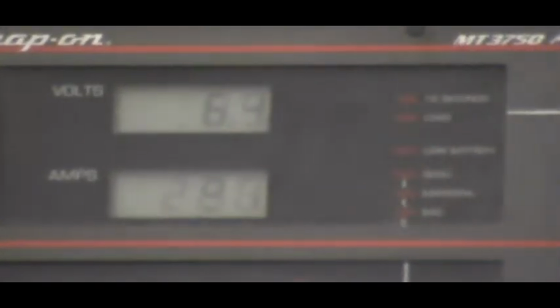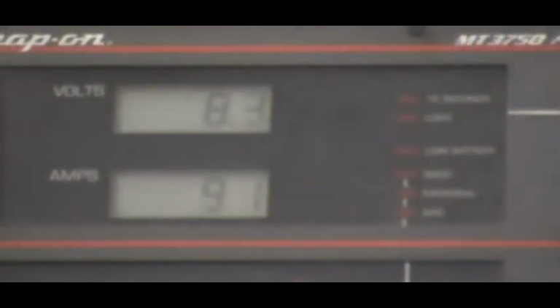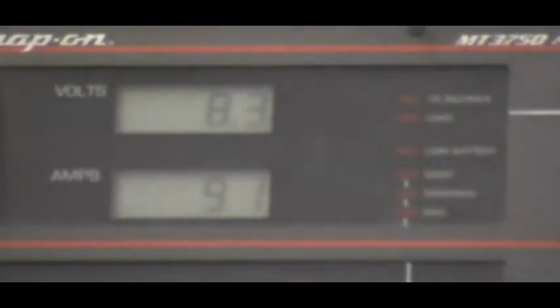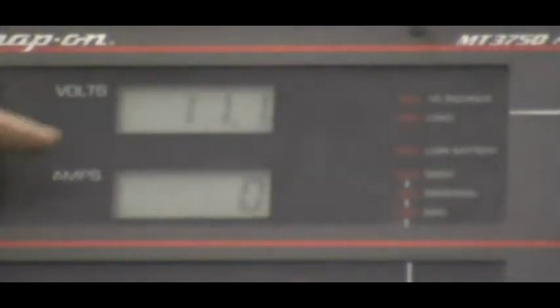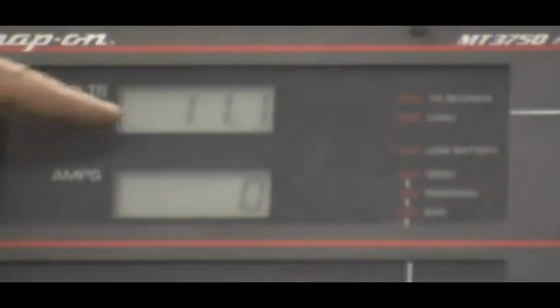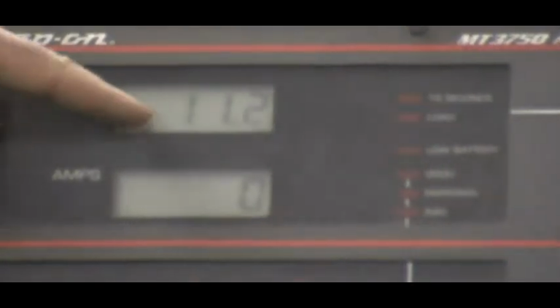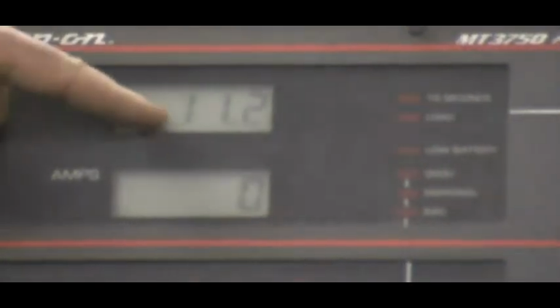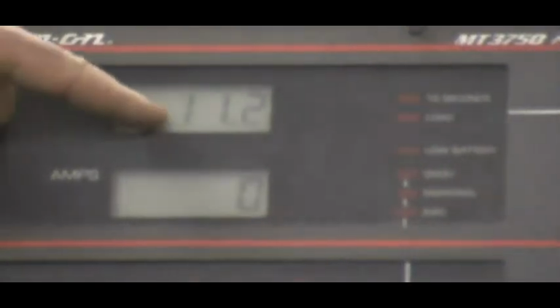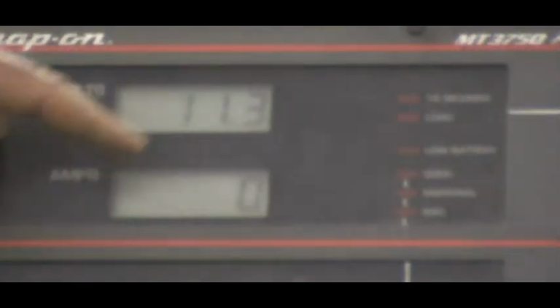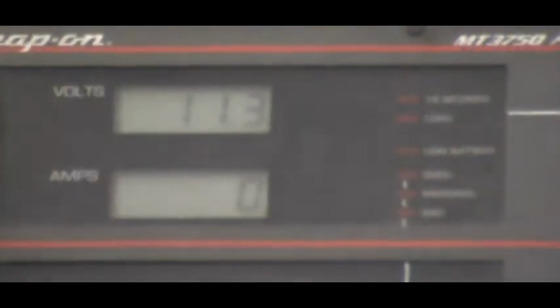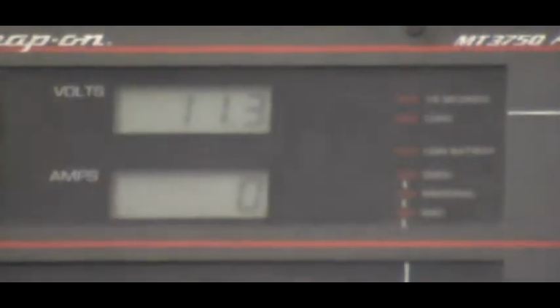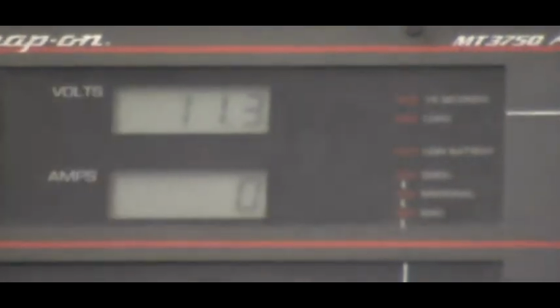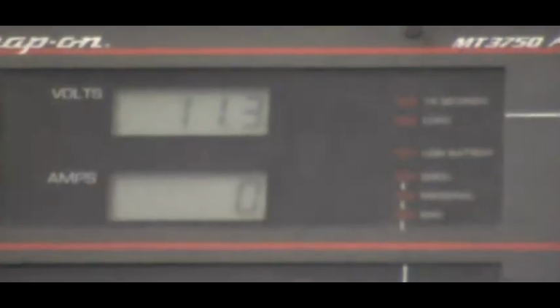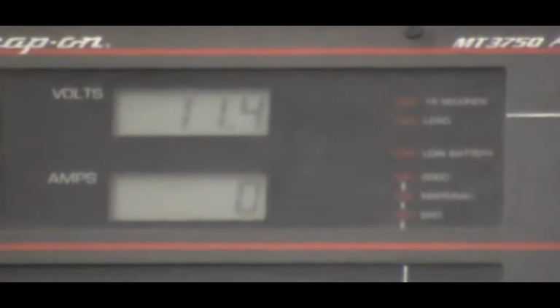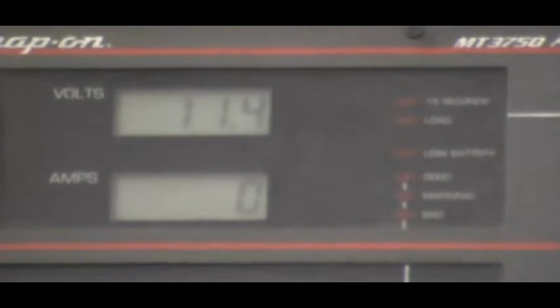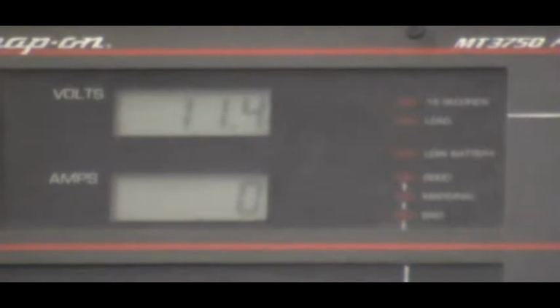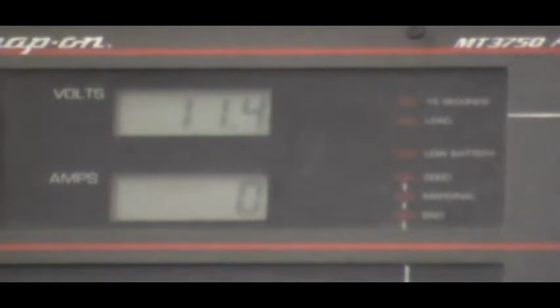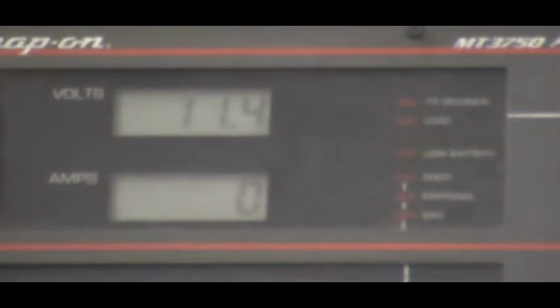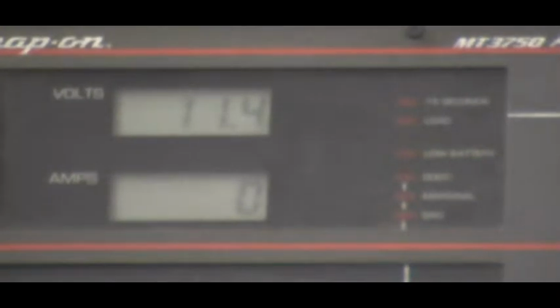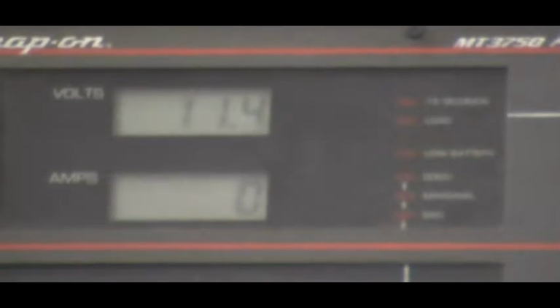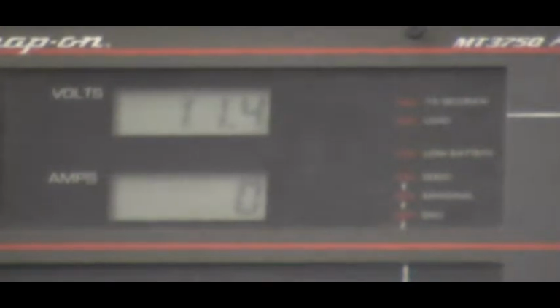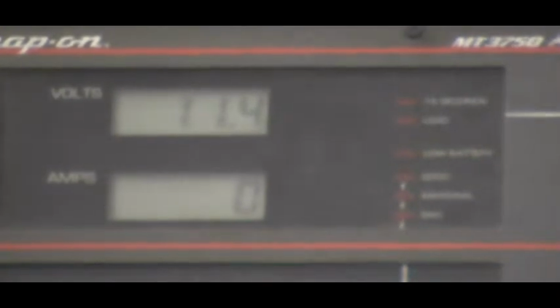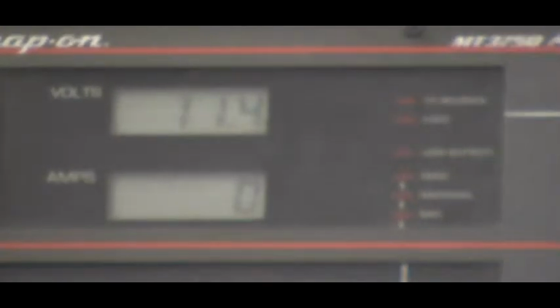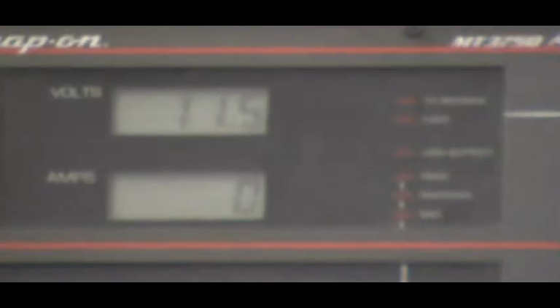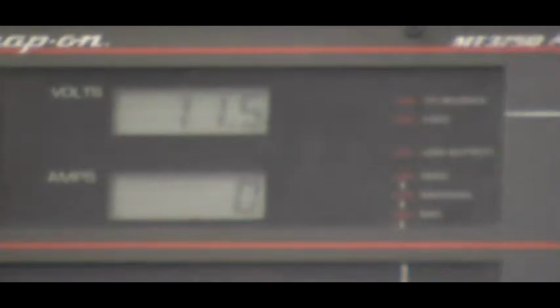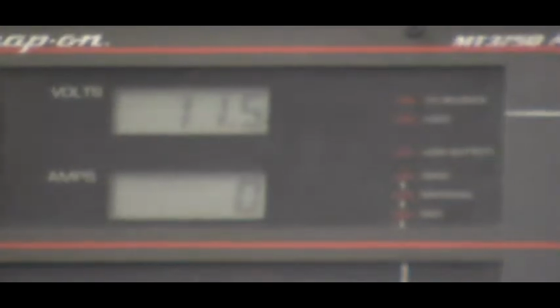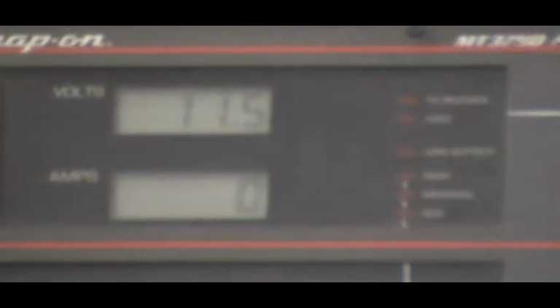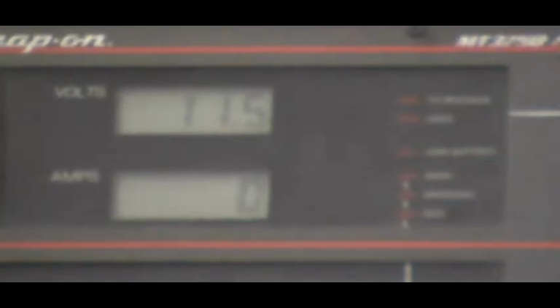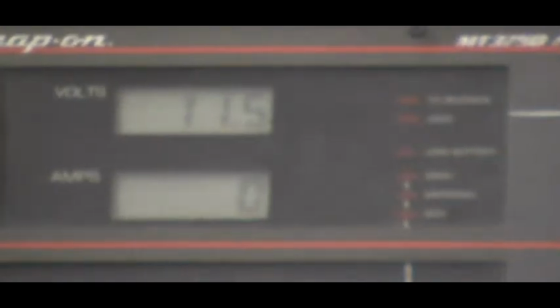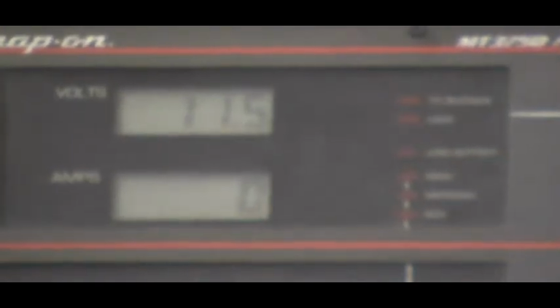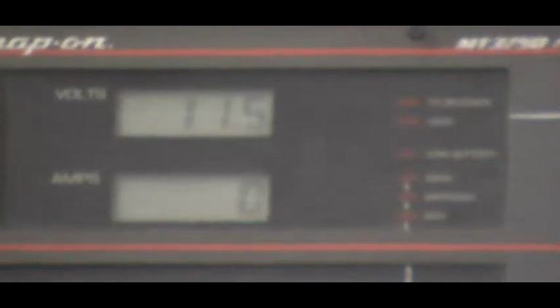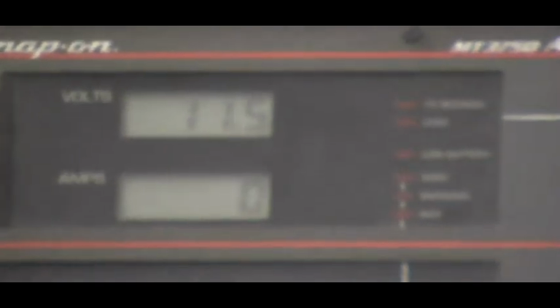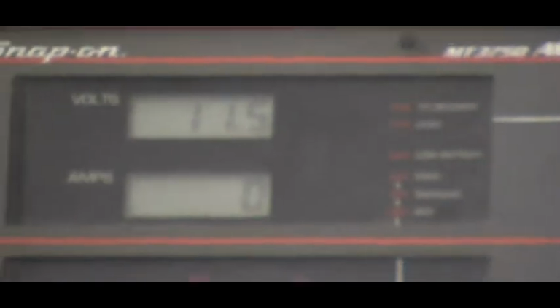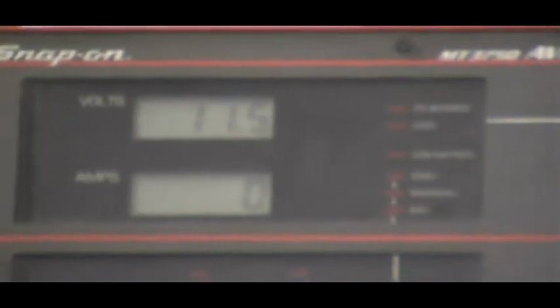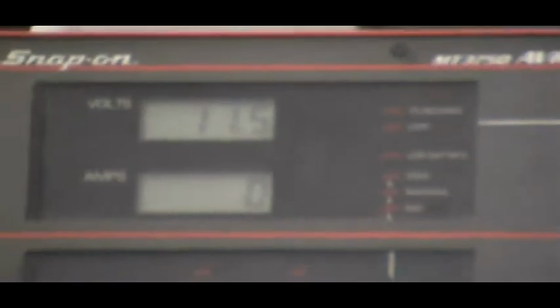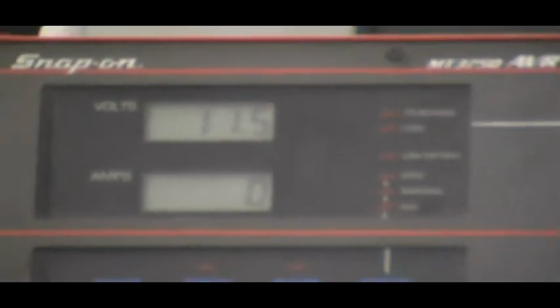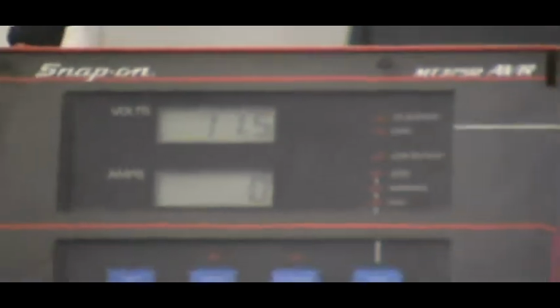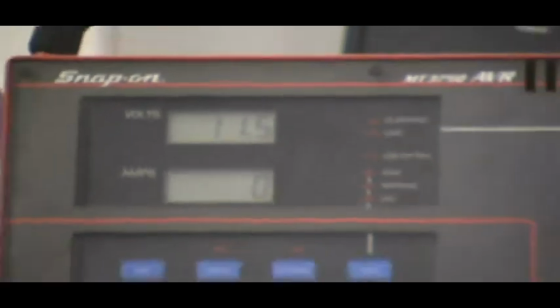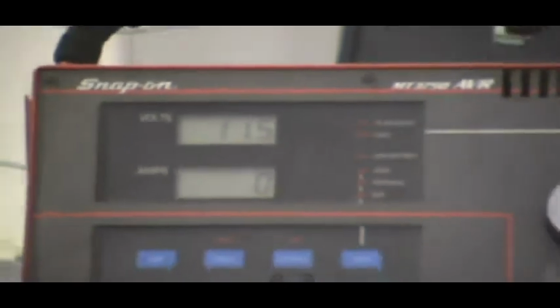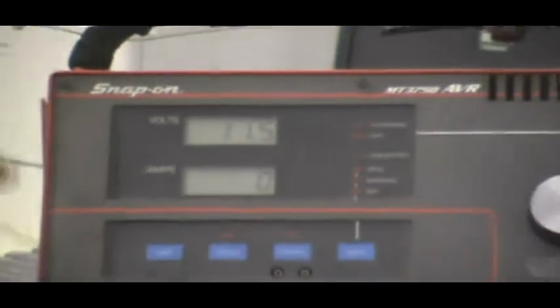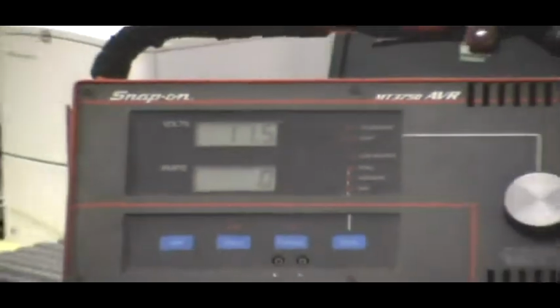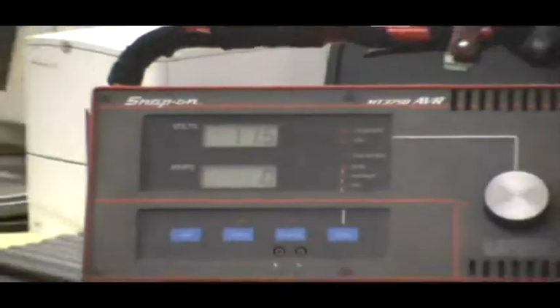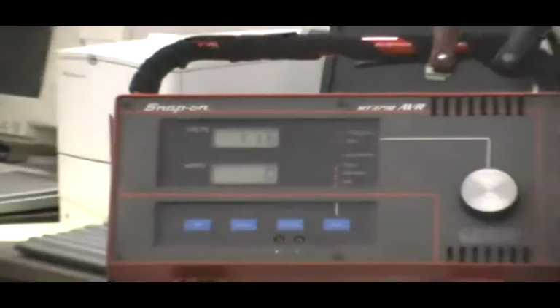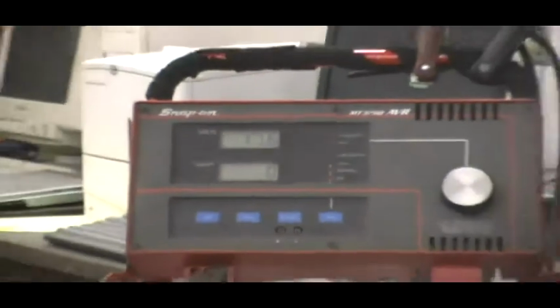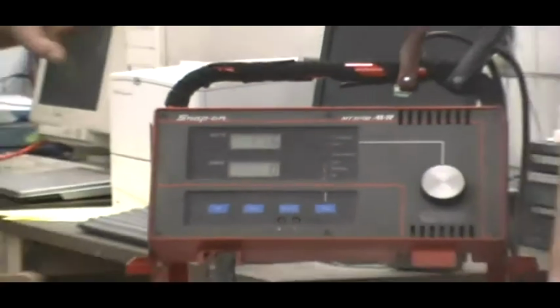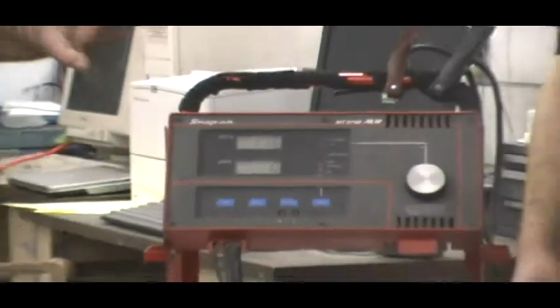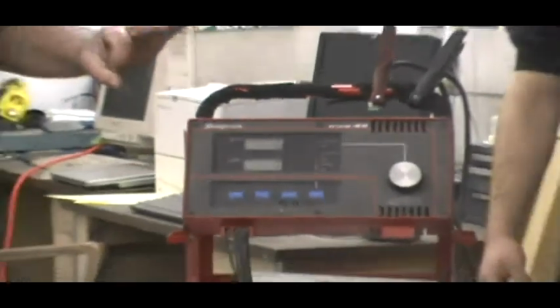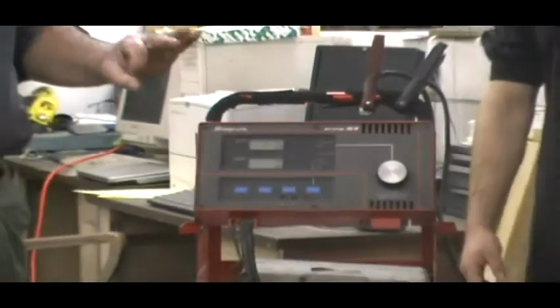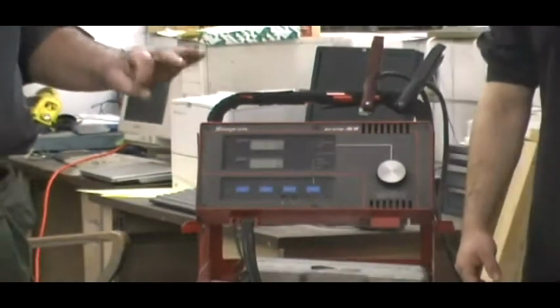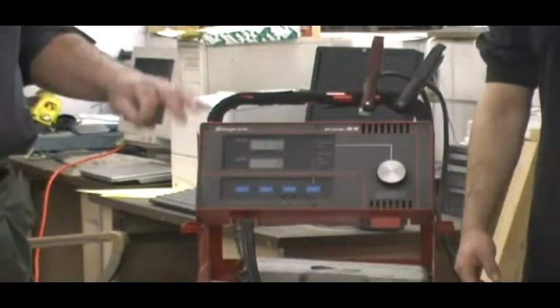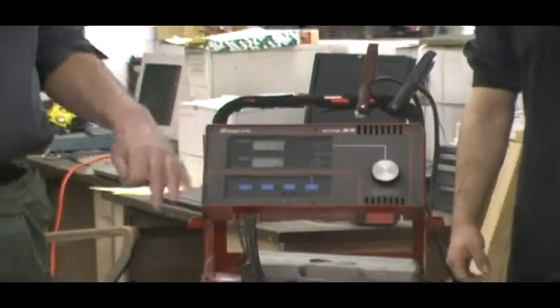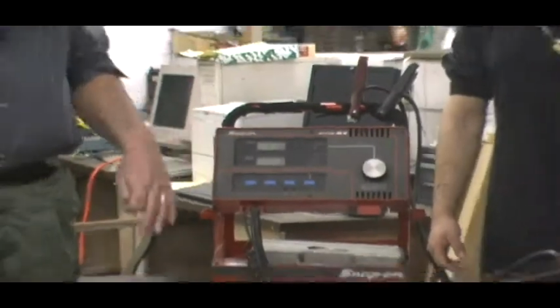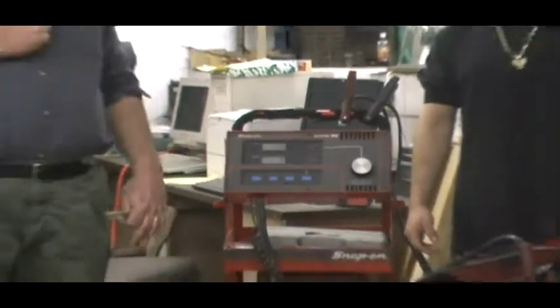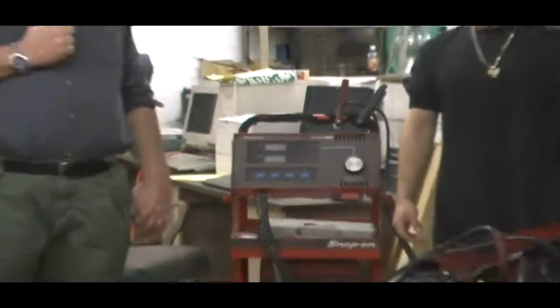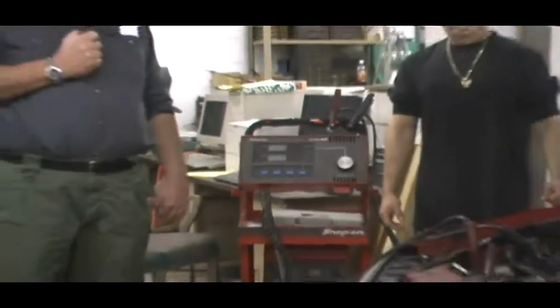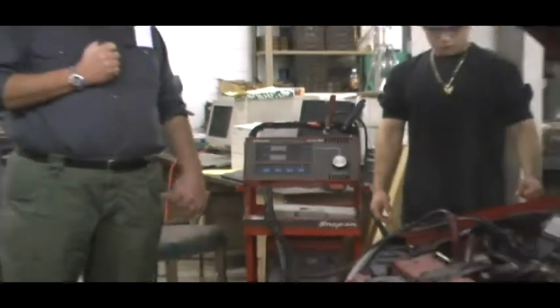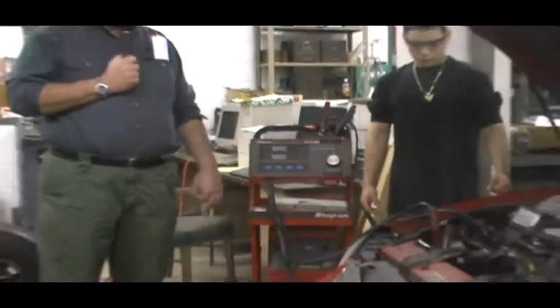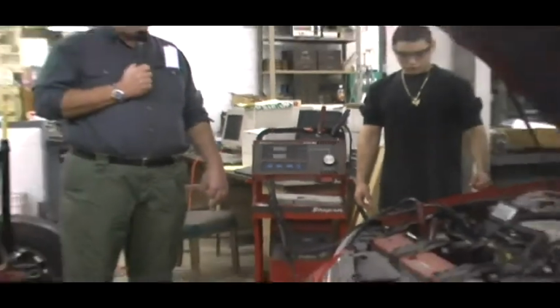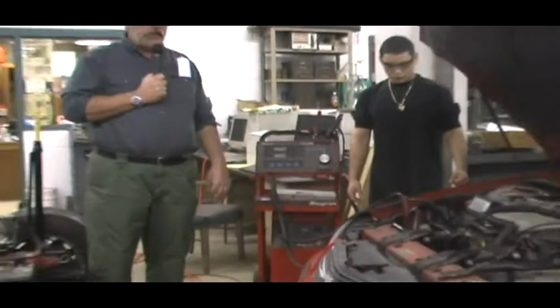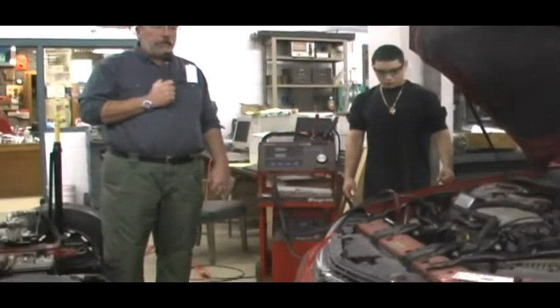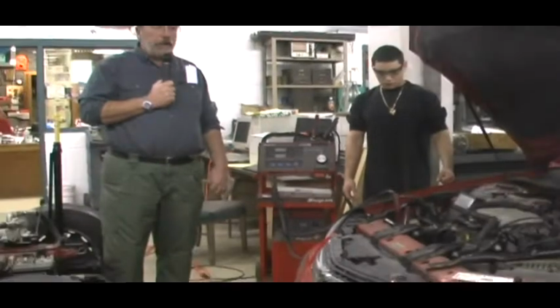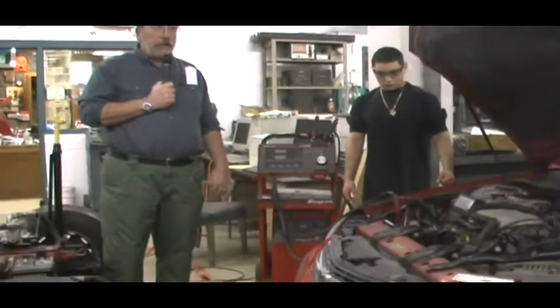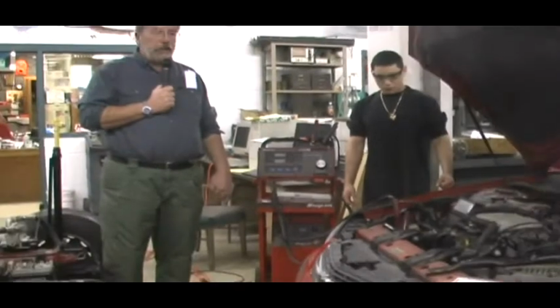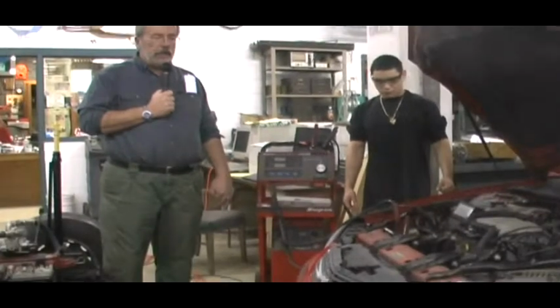At the end of 15 seconds, he was at 6.2 volts. So this battery has failed the first half of the test. He now needs to do the second half of the test.